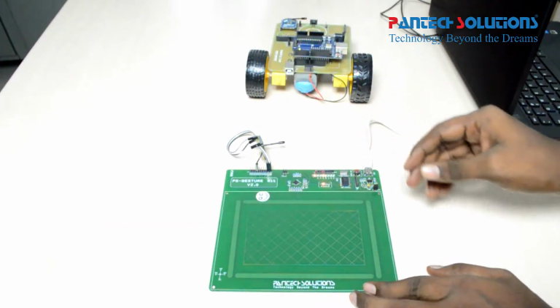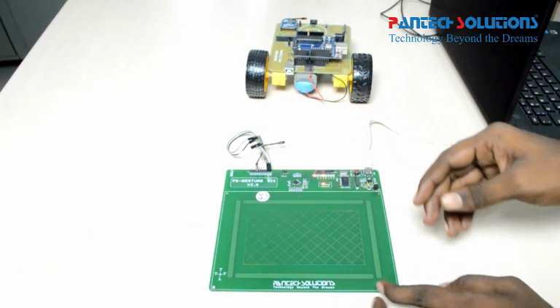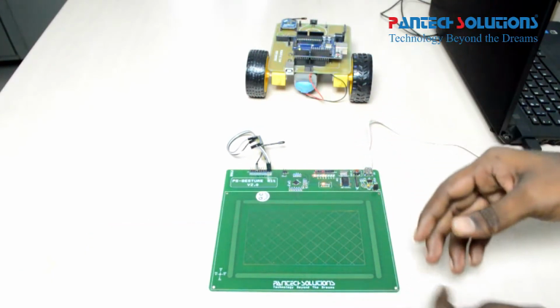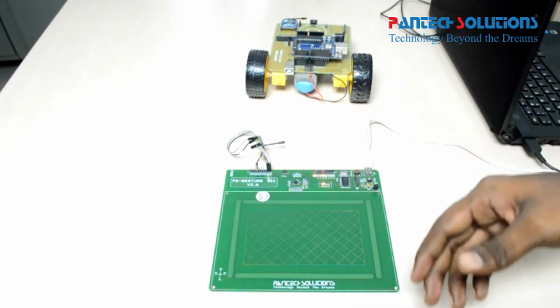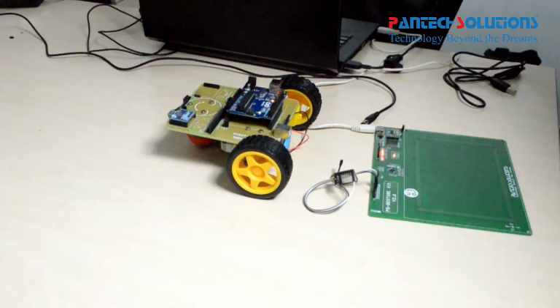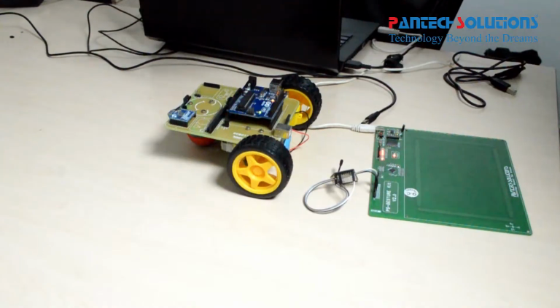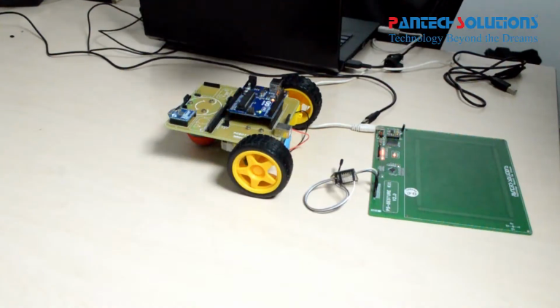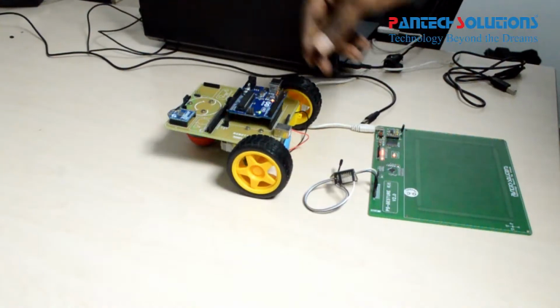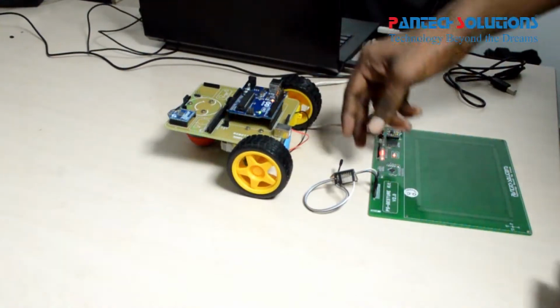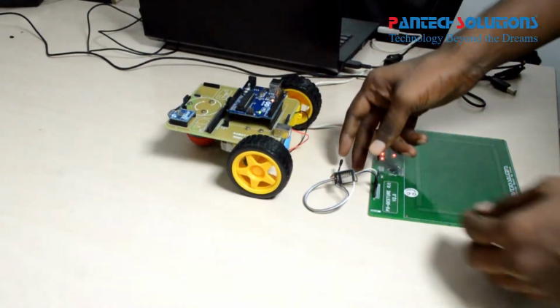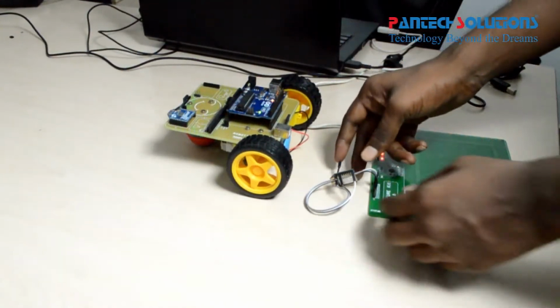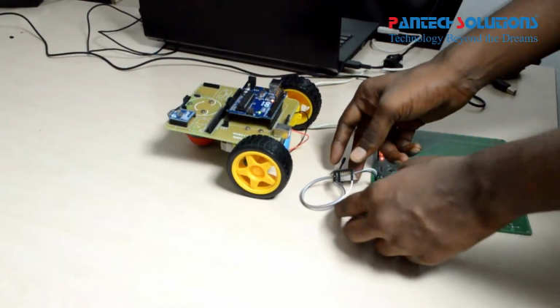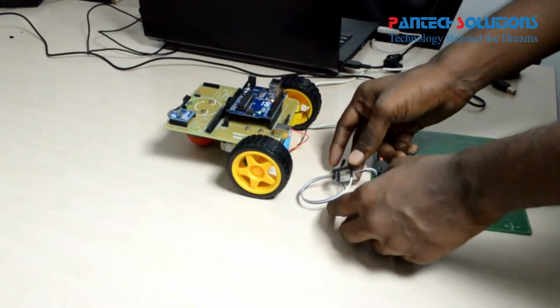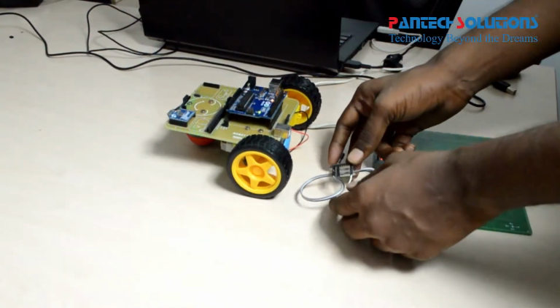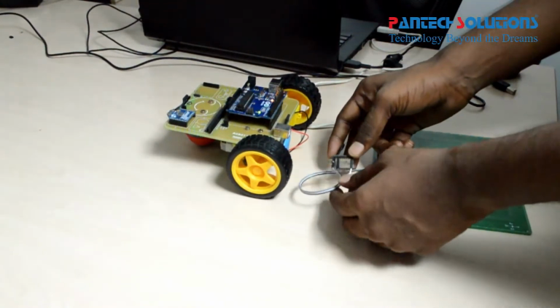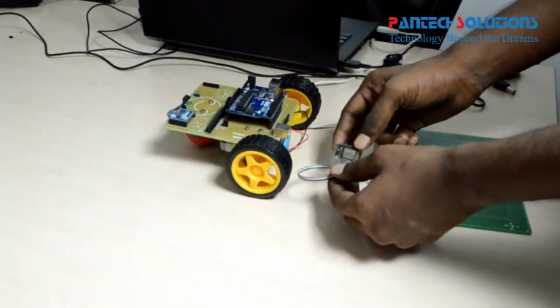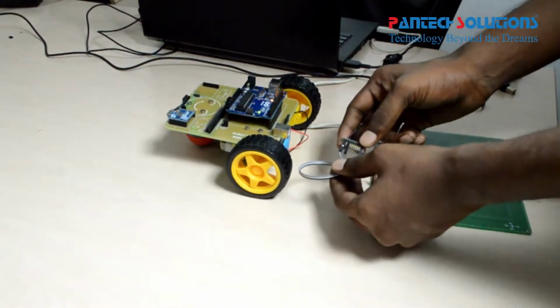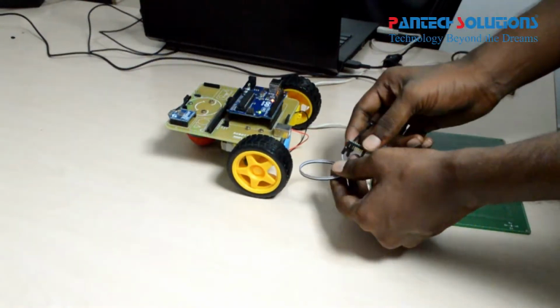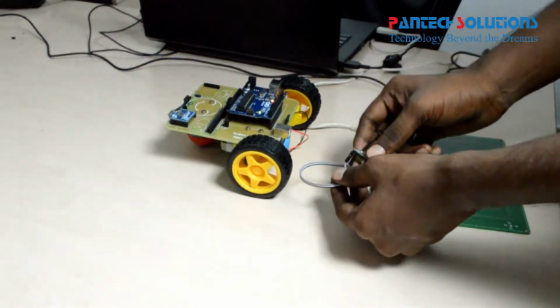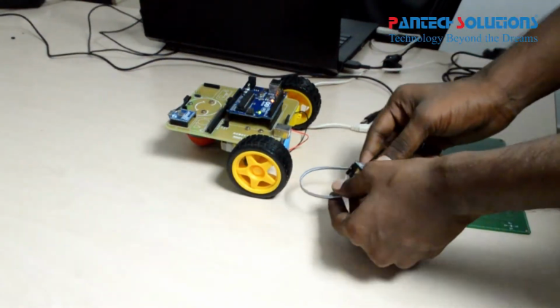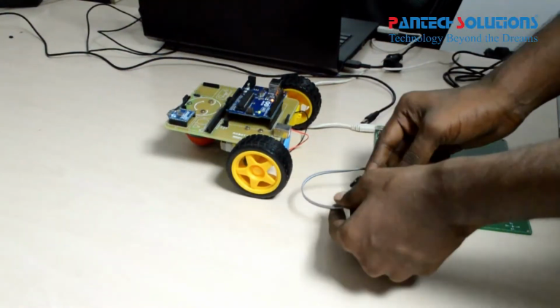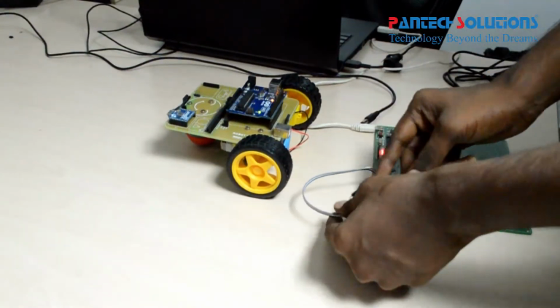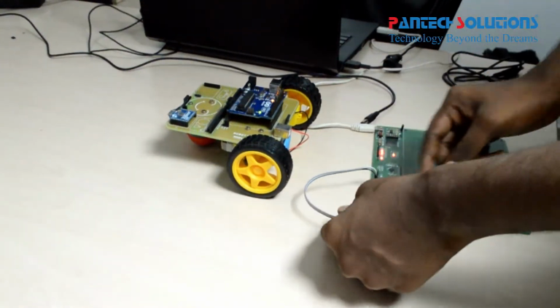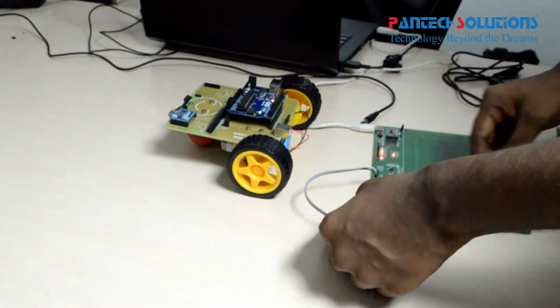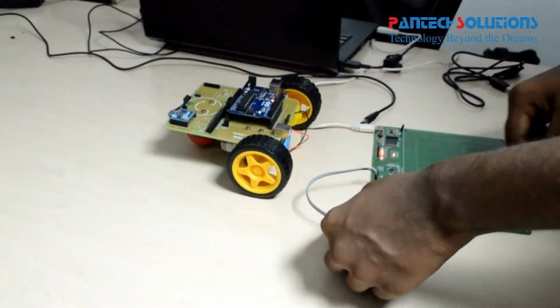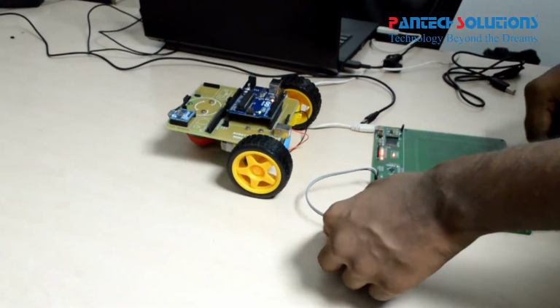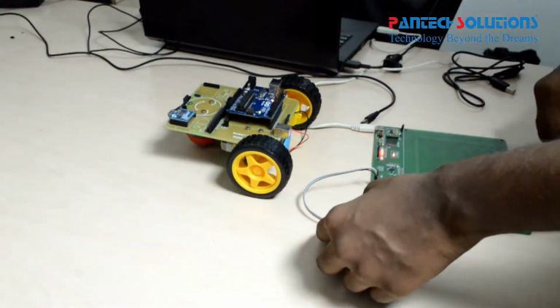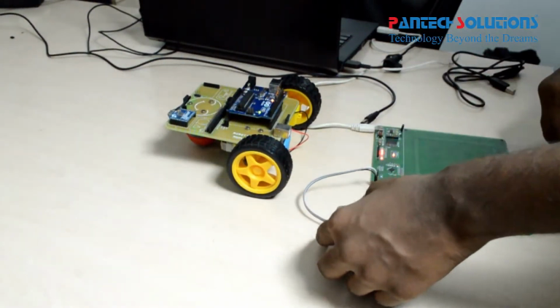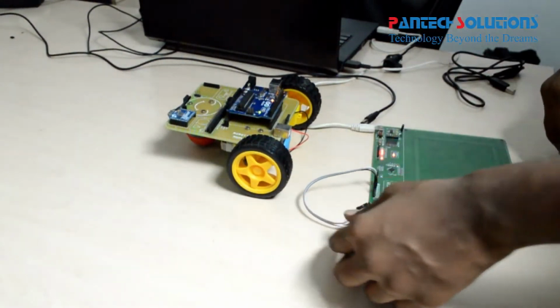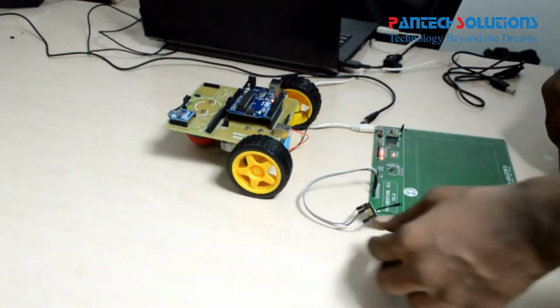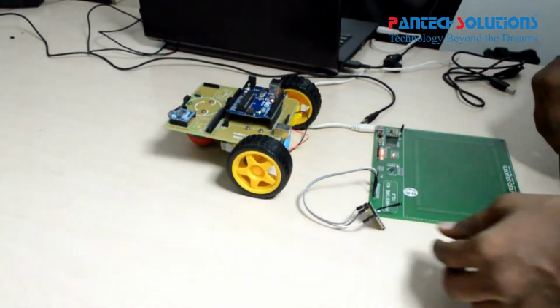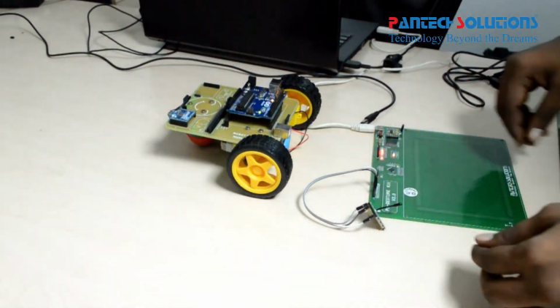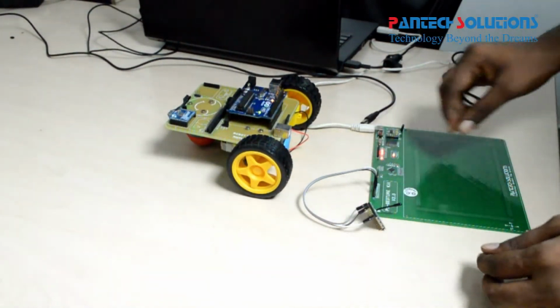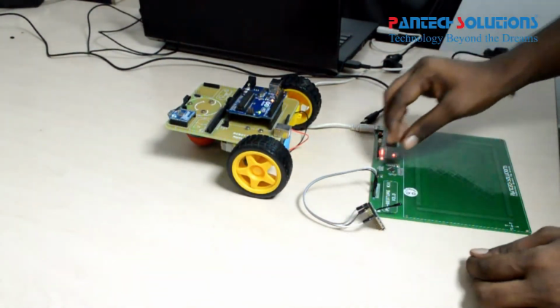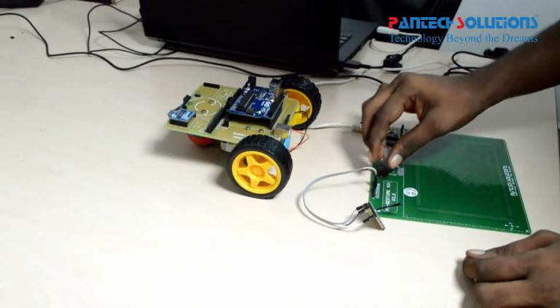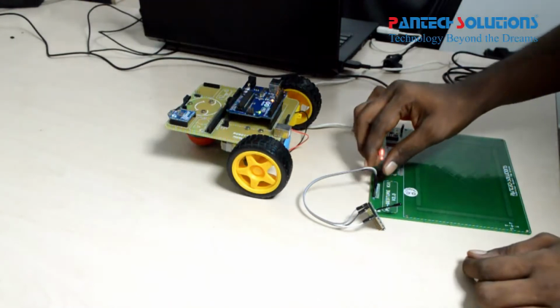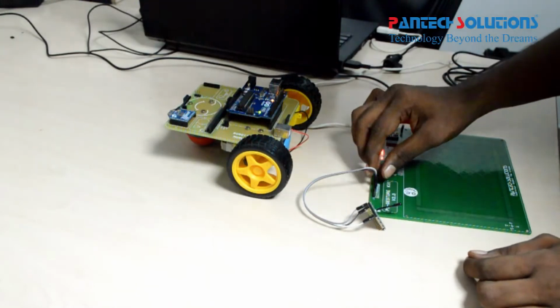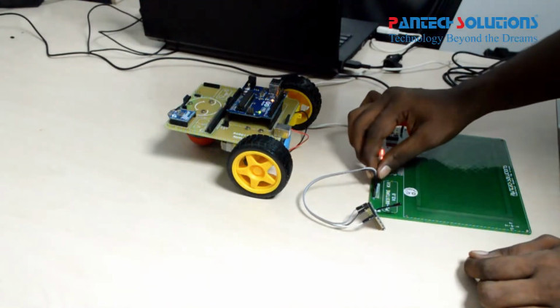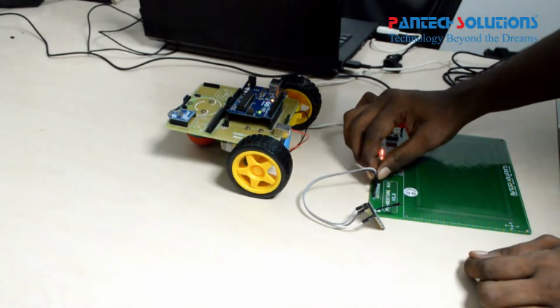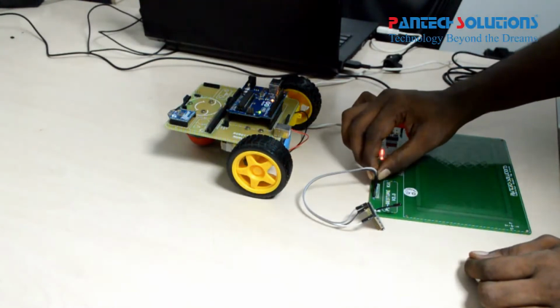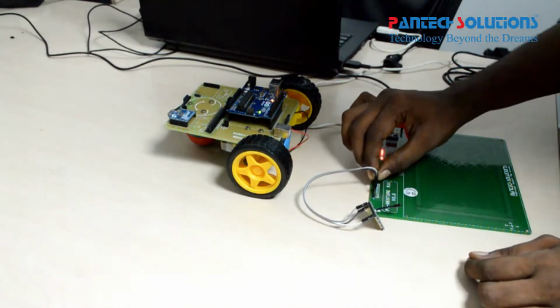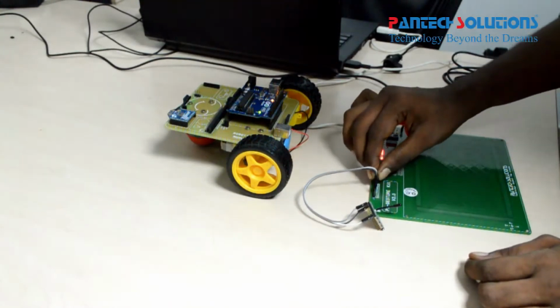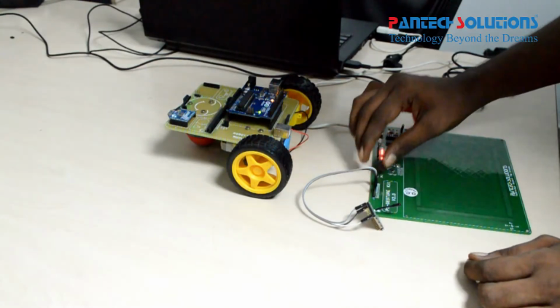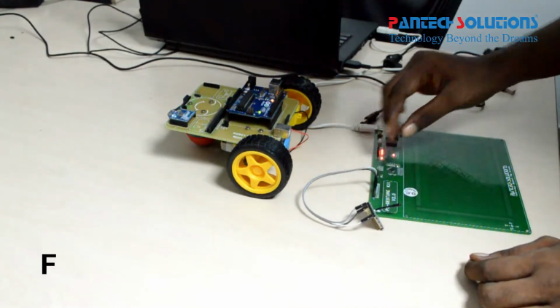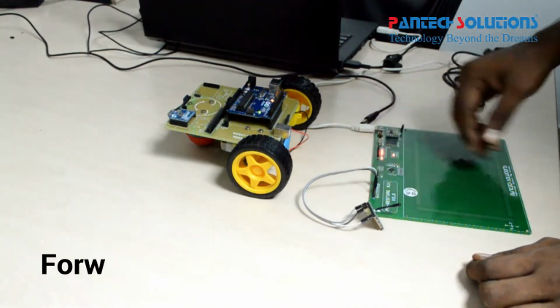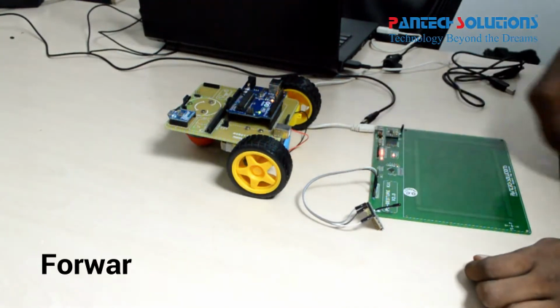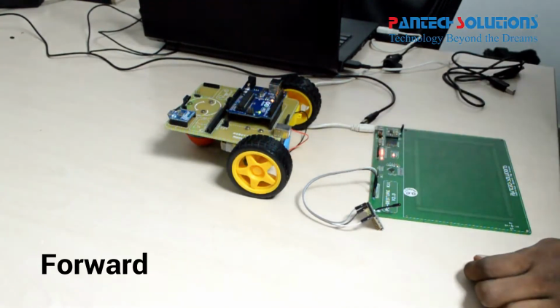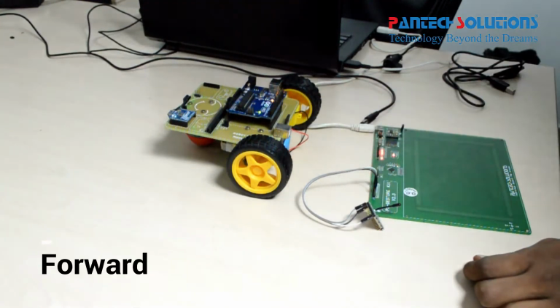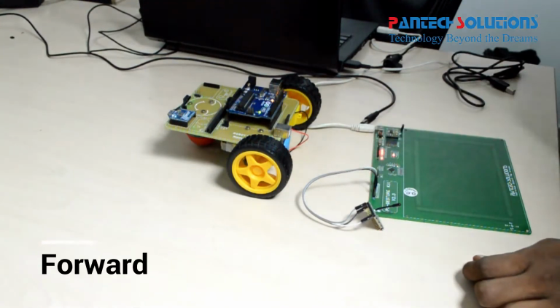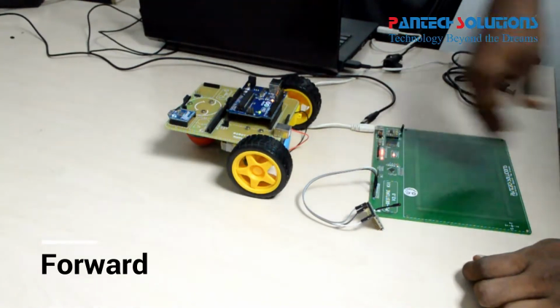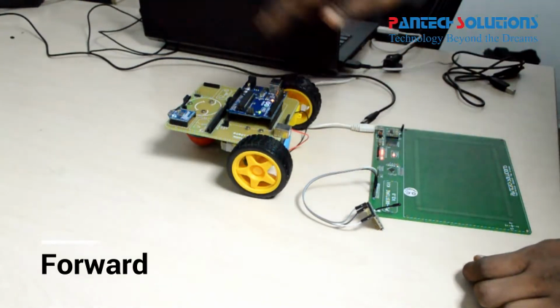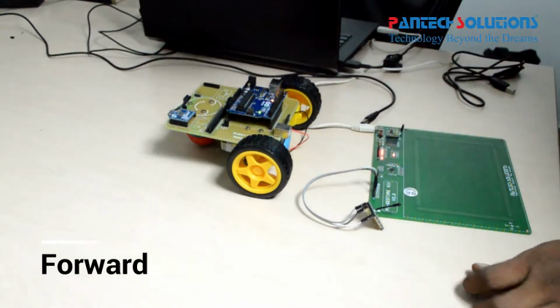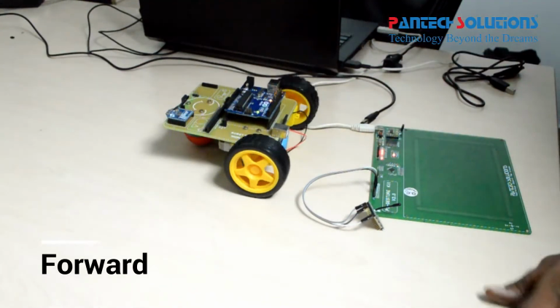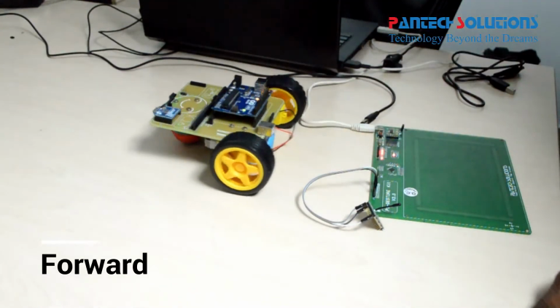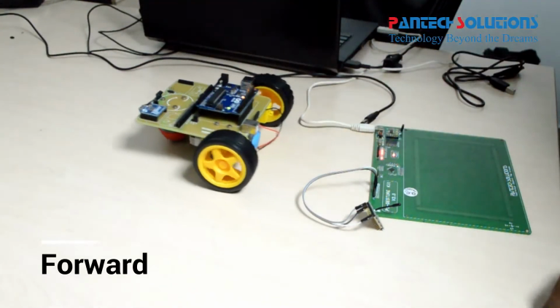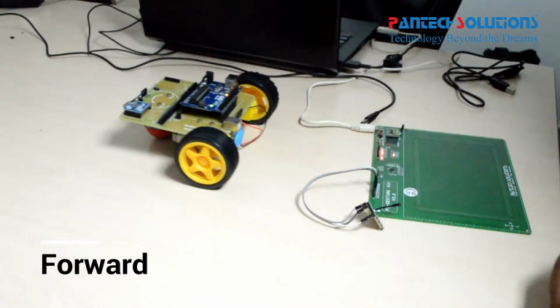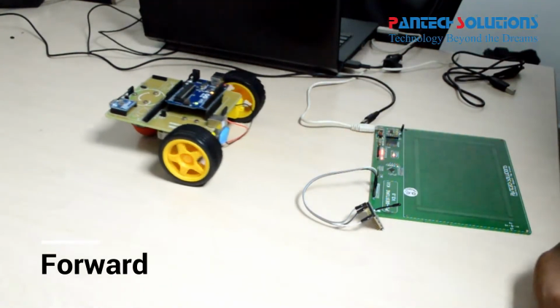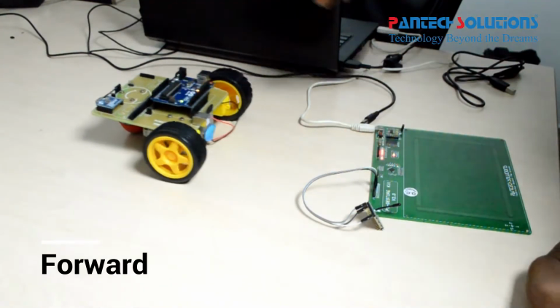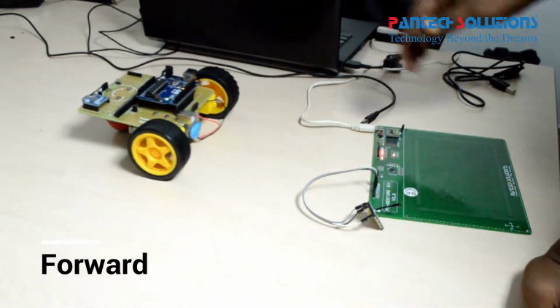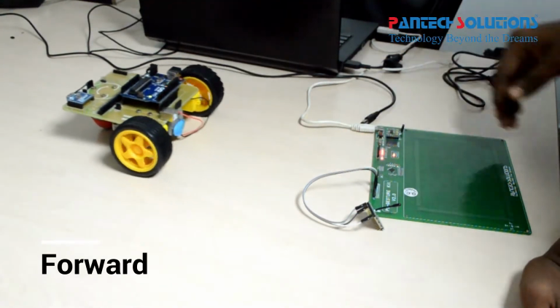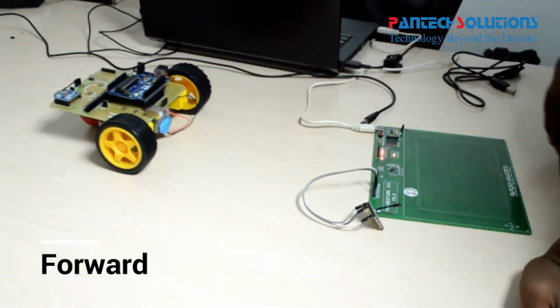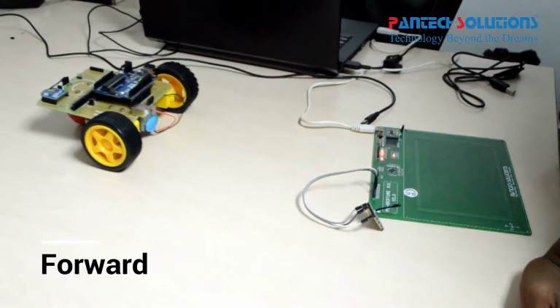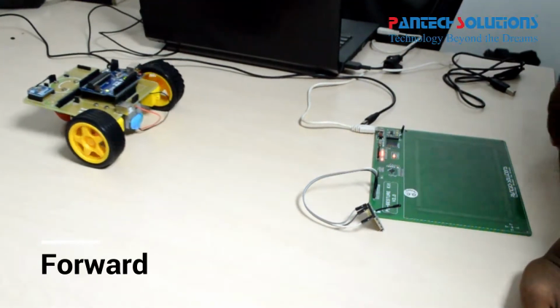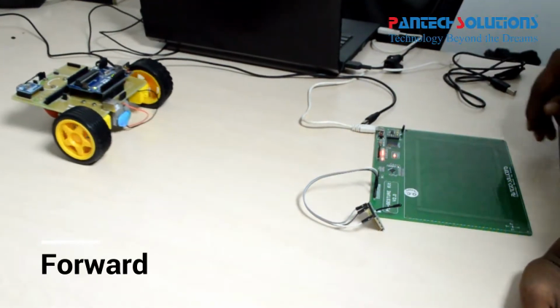Check the connections and give power supply to the kit. Follow the gesture moves to control the robot.